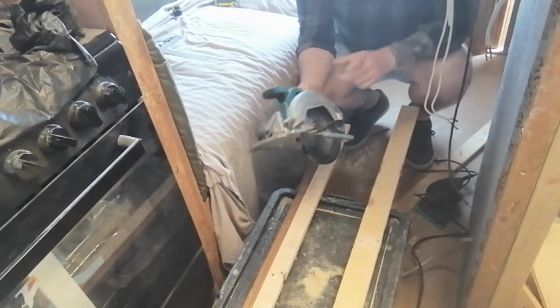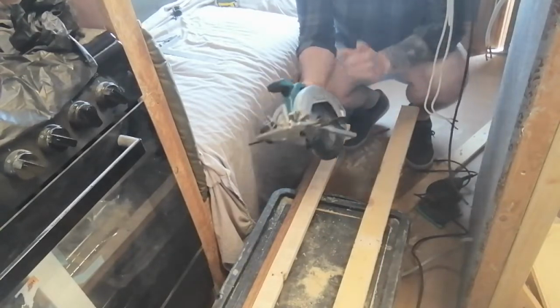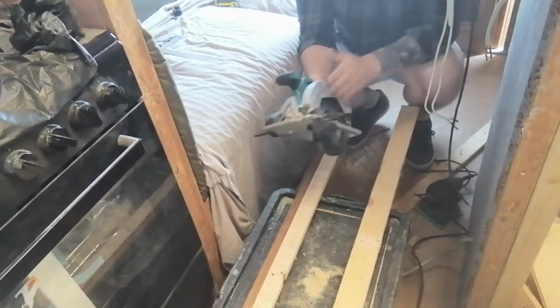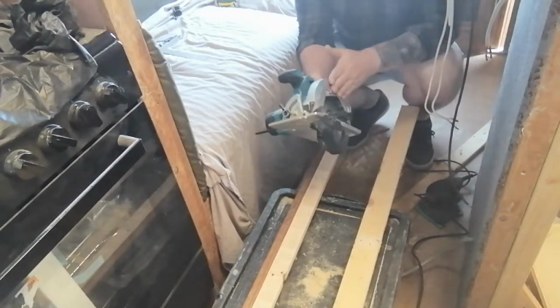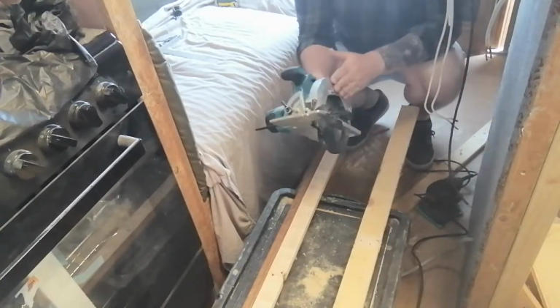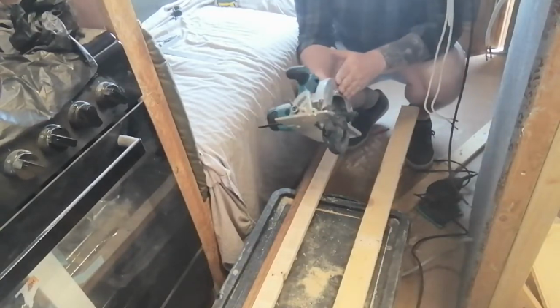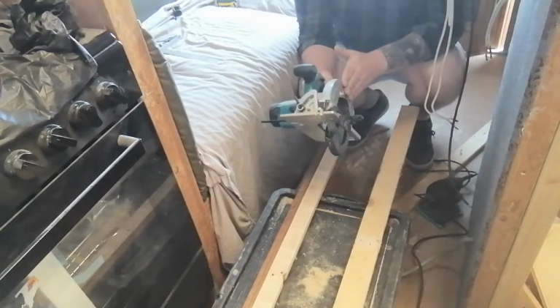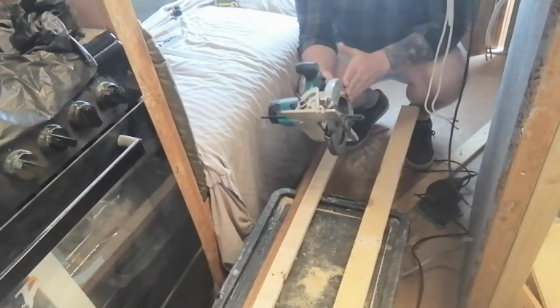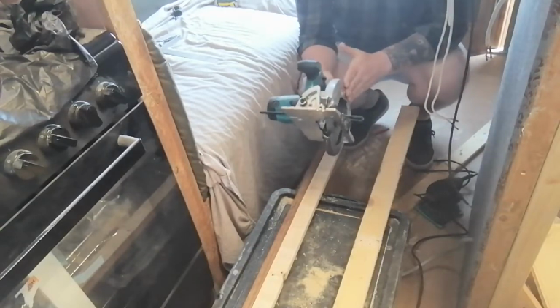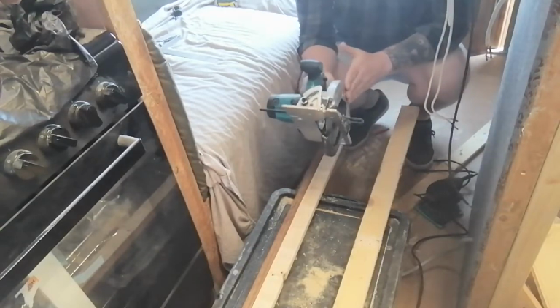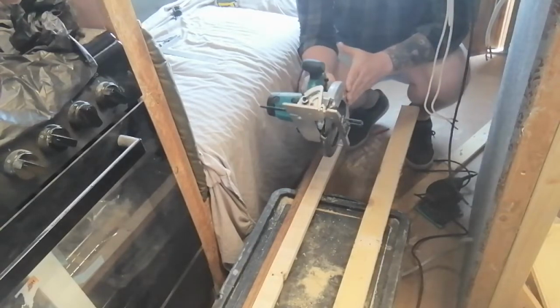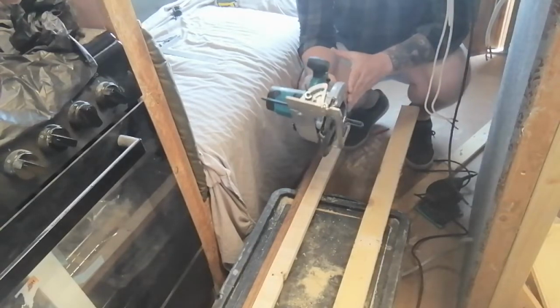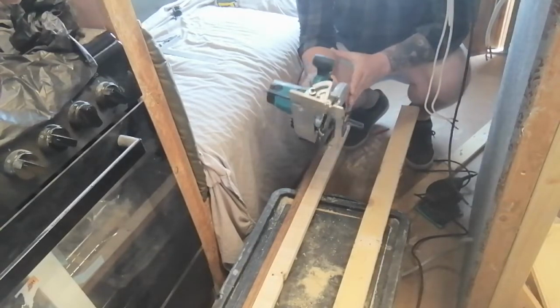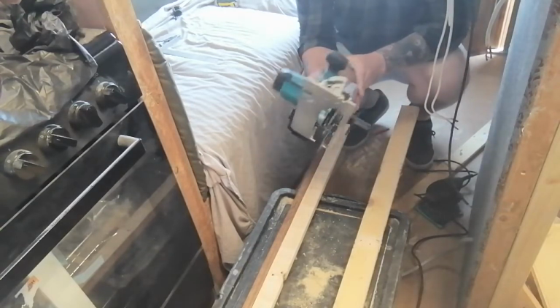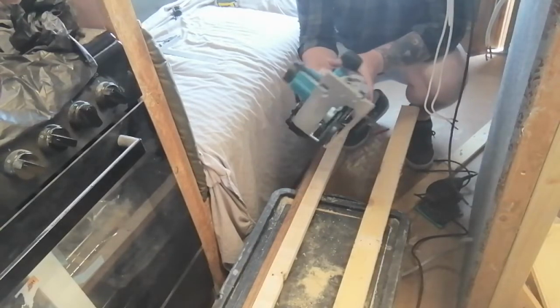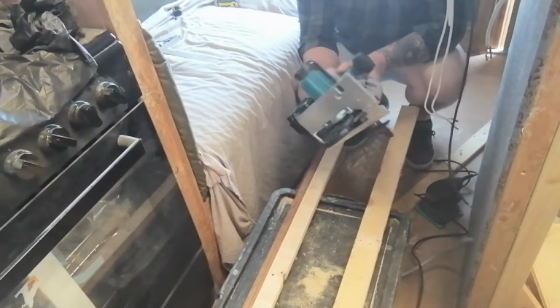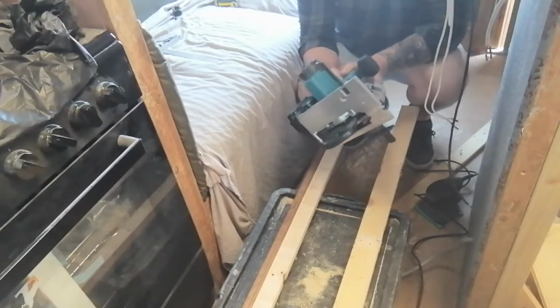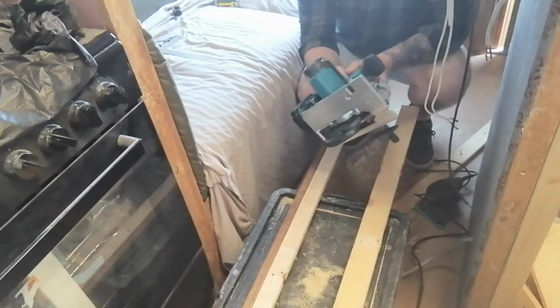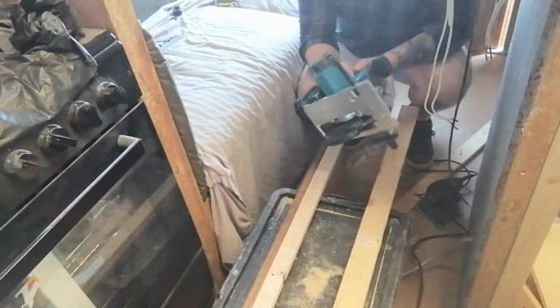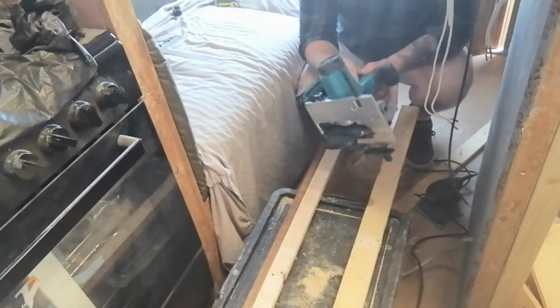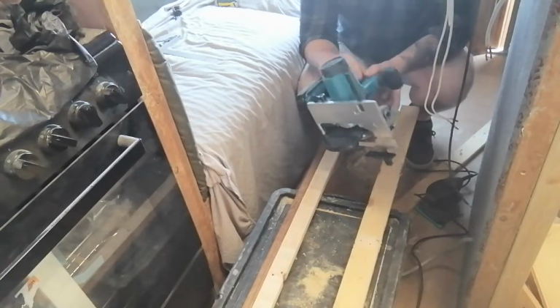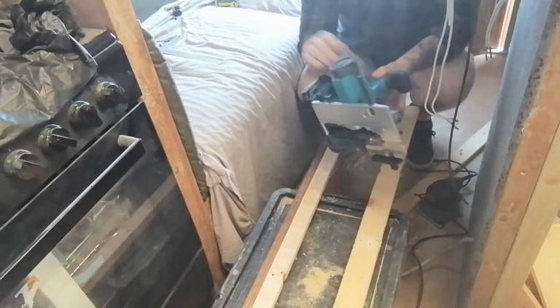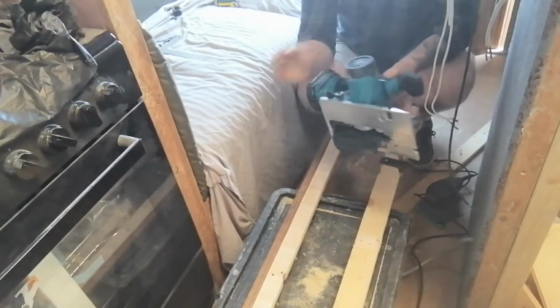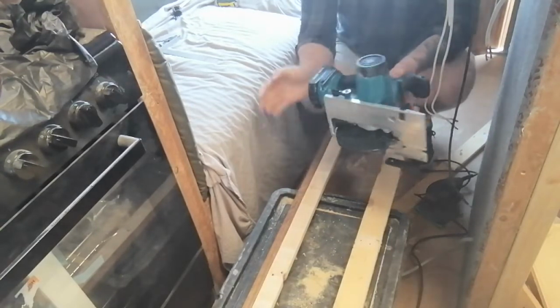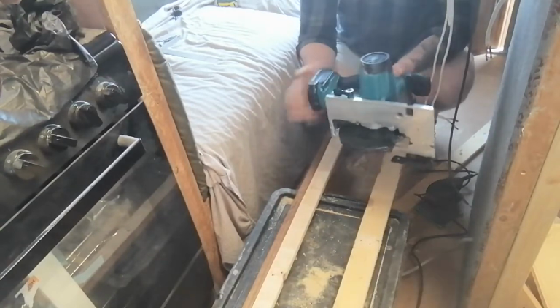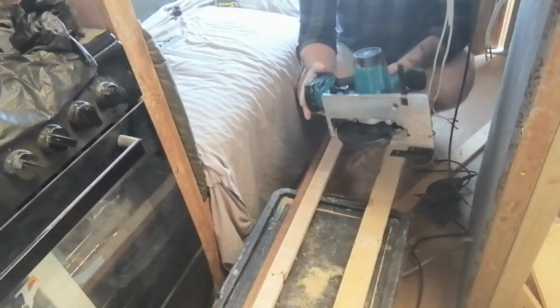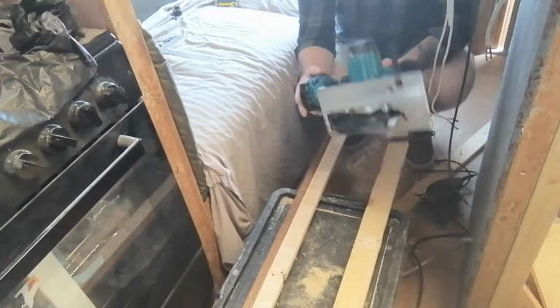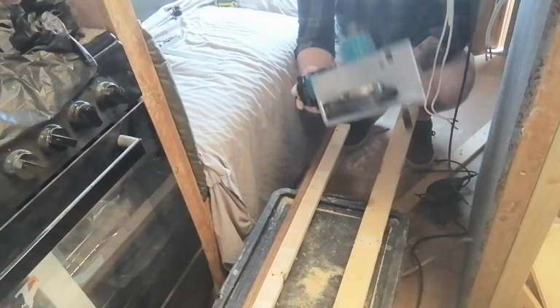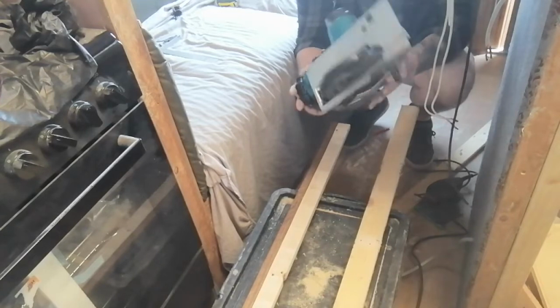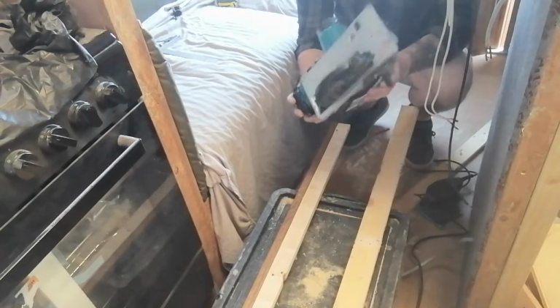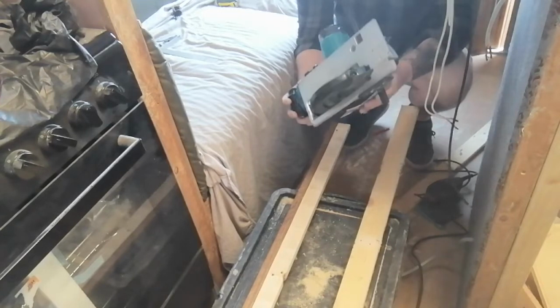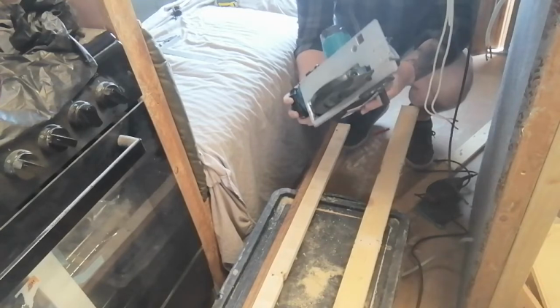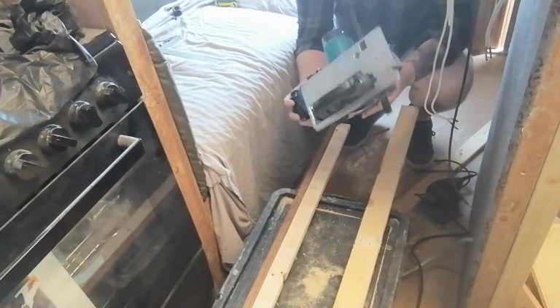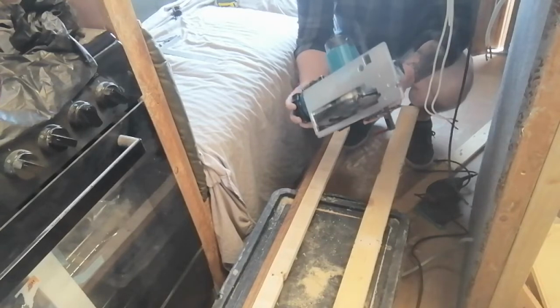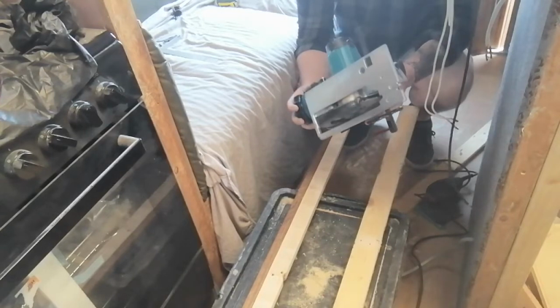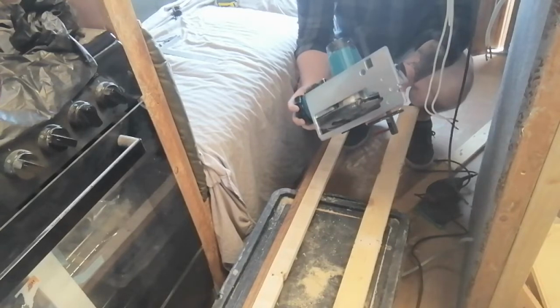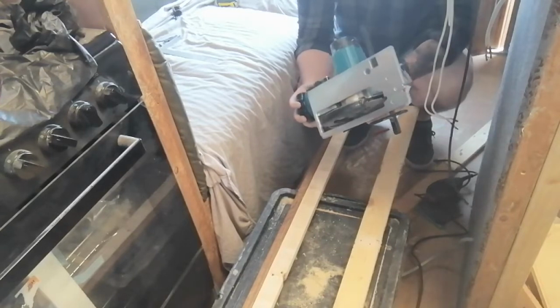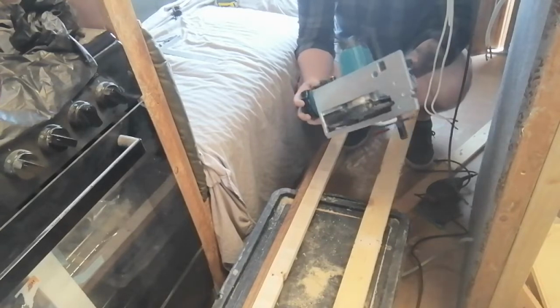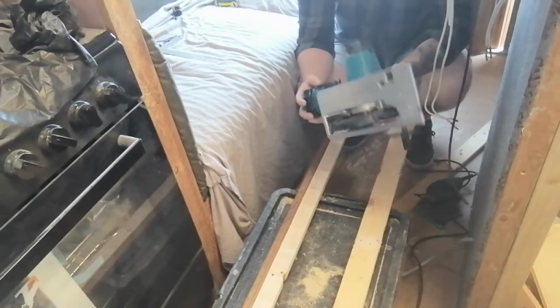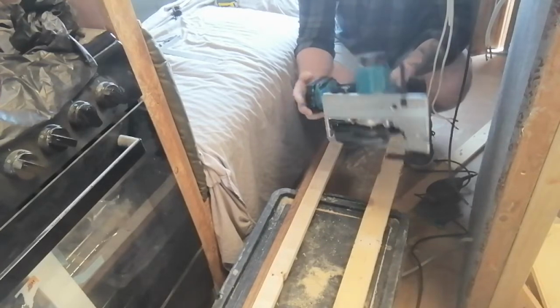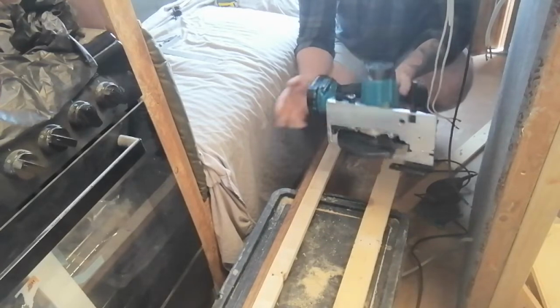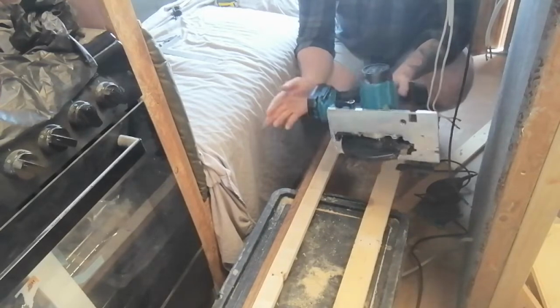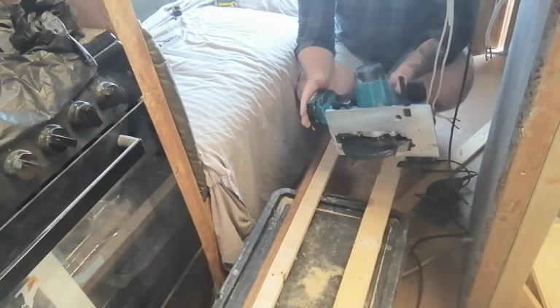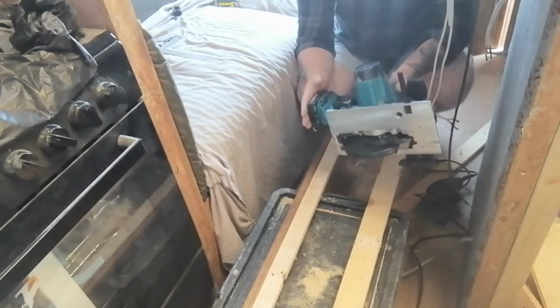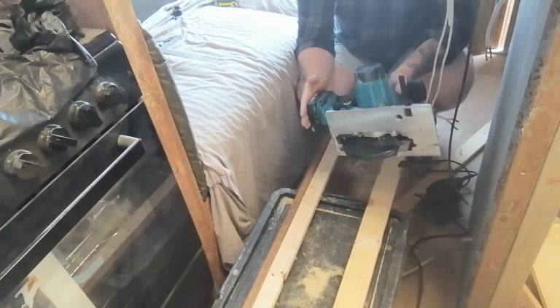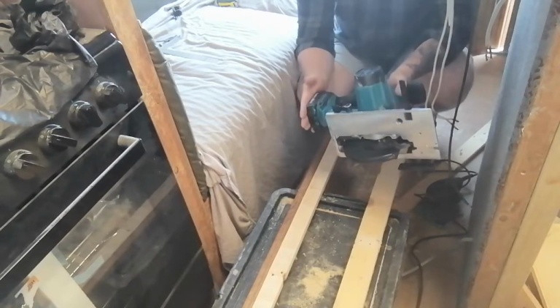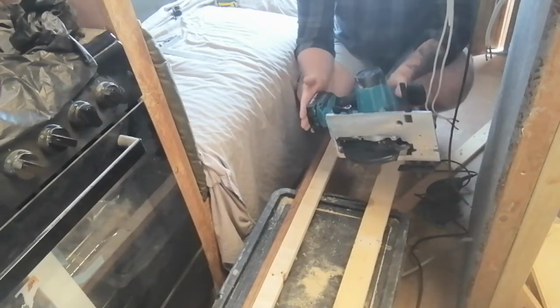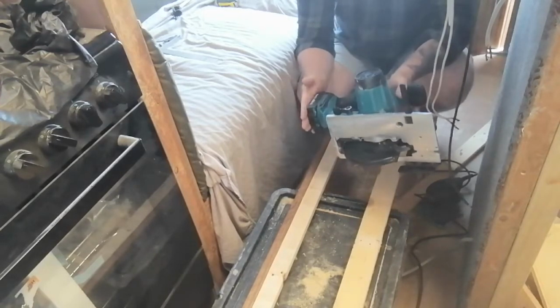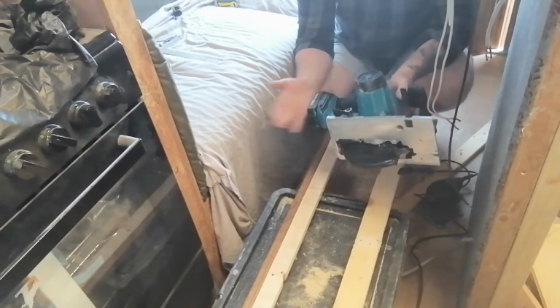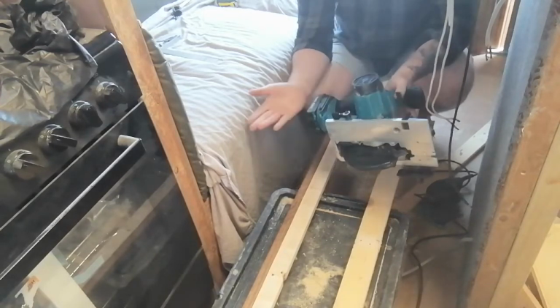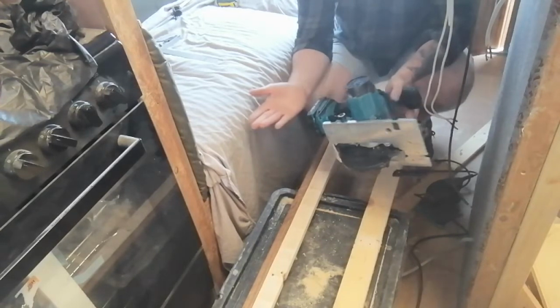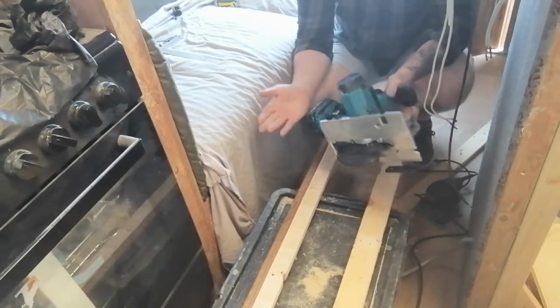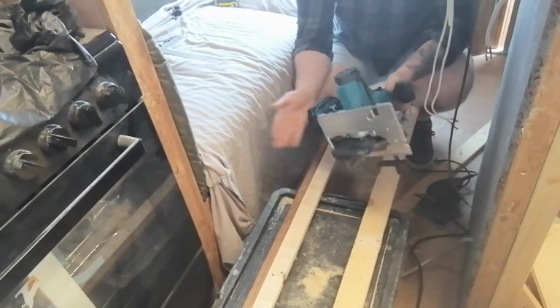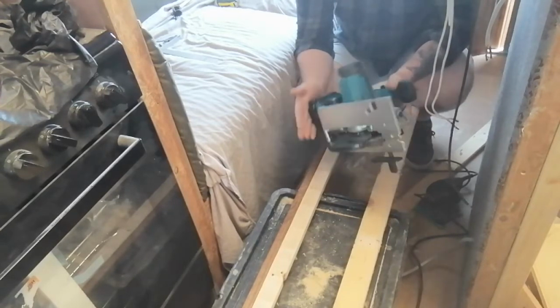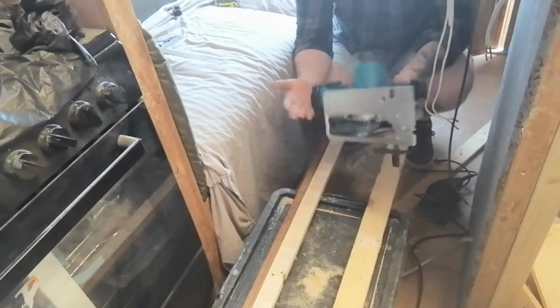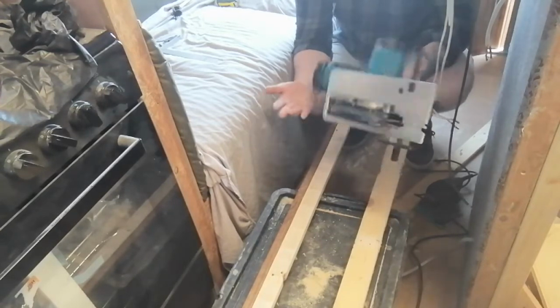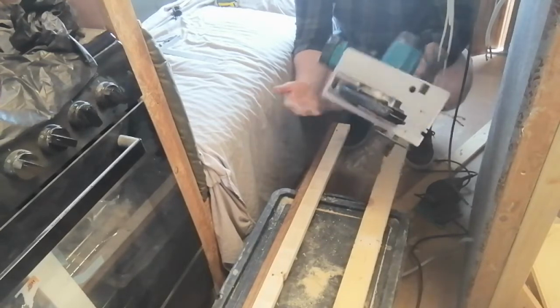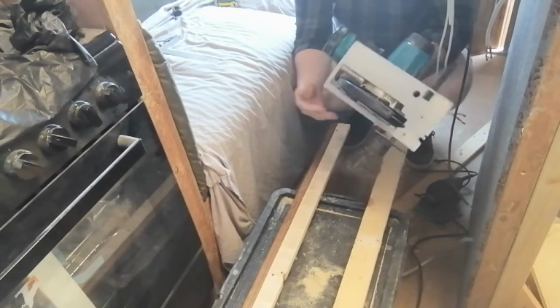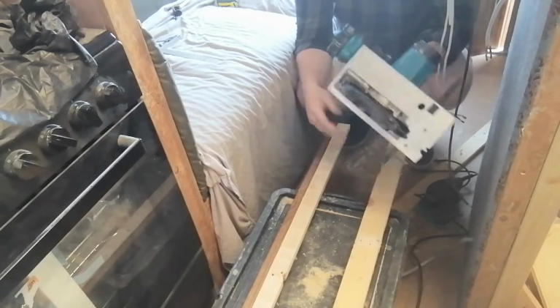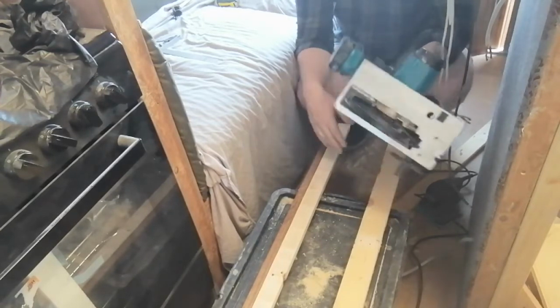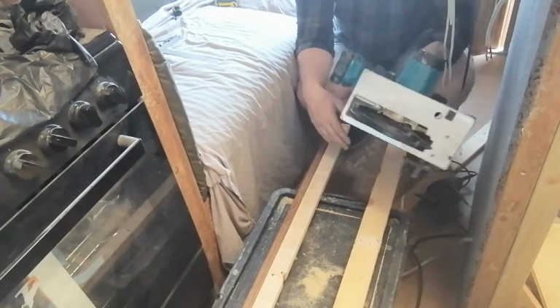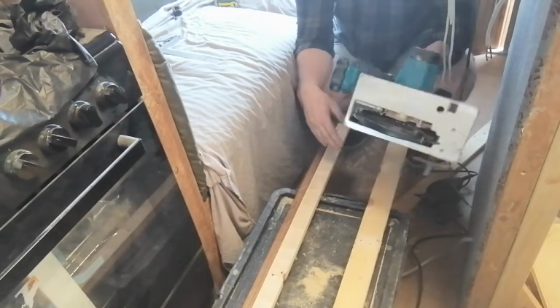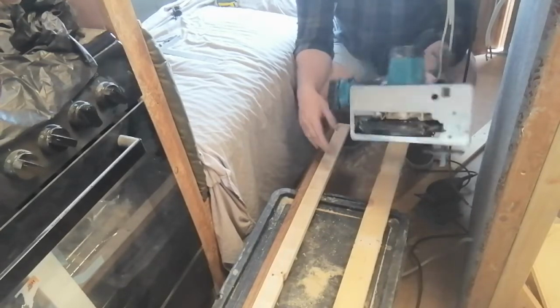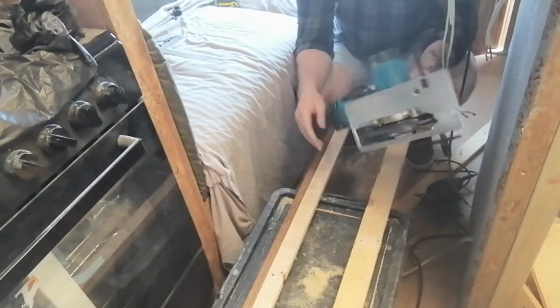About 100 quid without batteries, getting on for 200 quid with the batteries, but if you've already got batteries you can just buy the saw on its own.